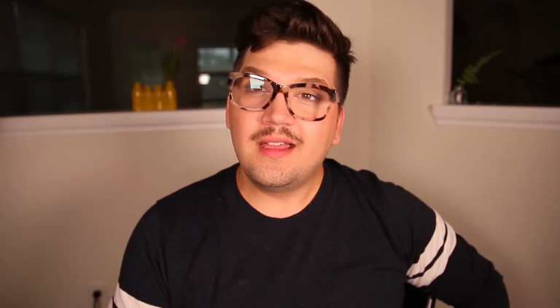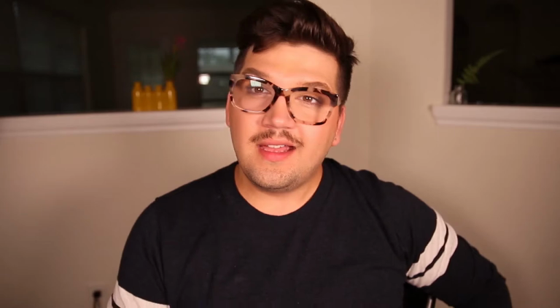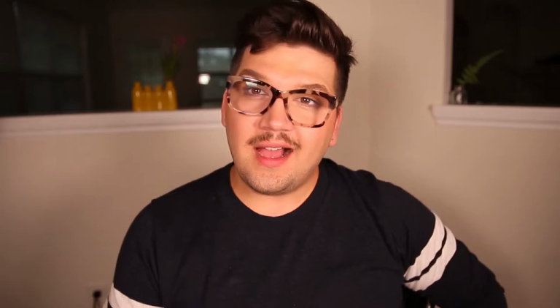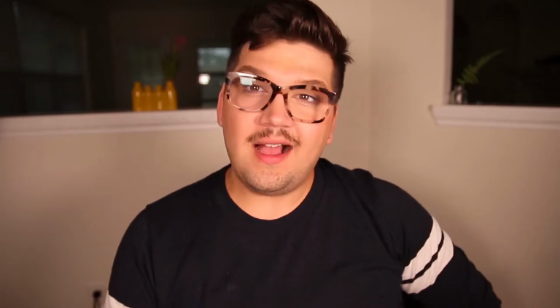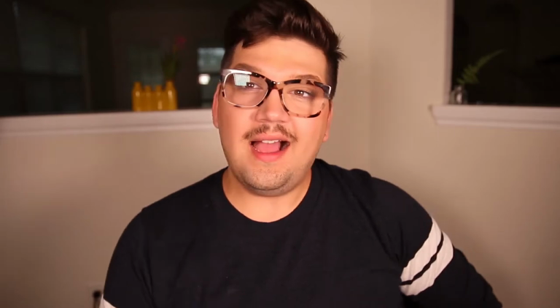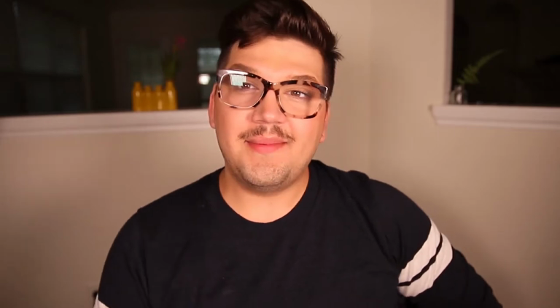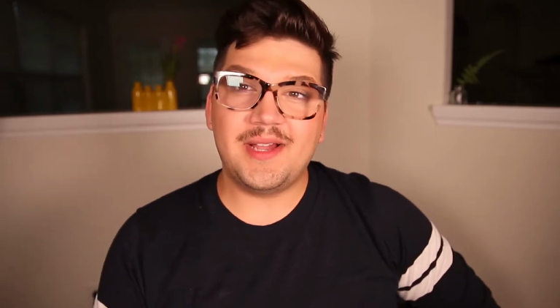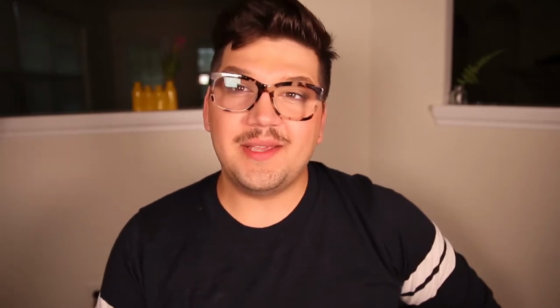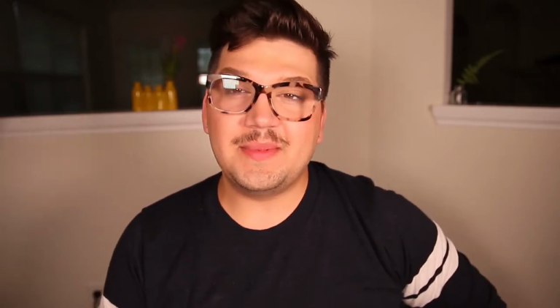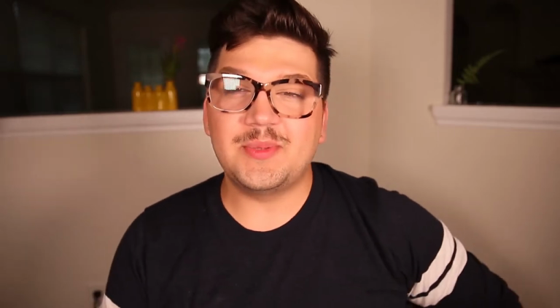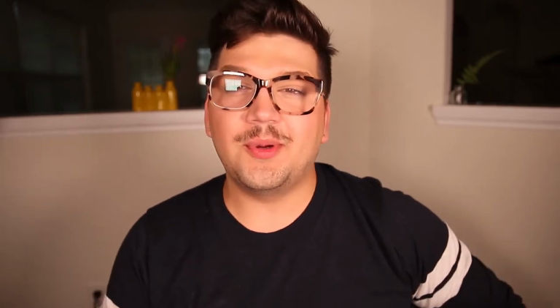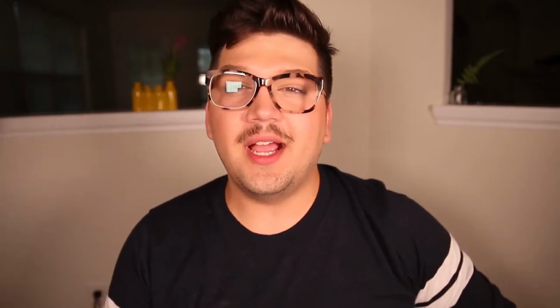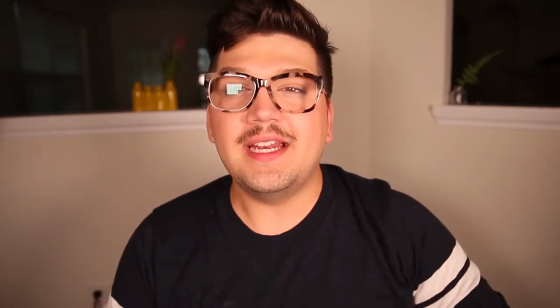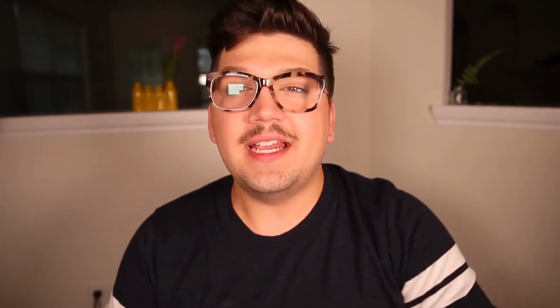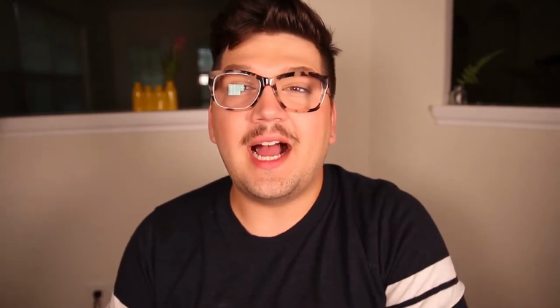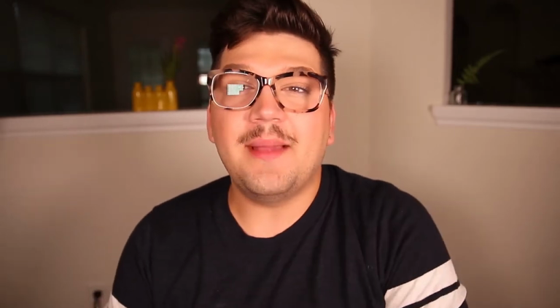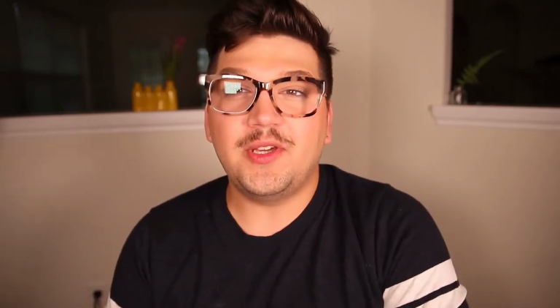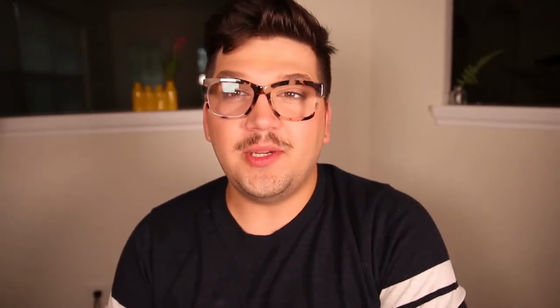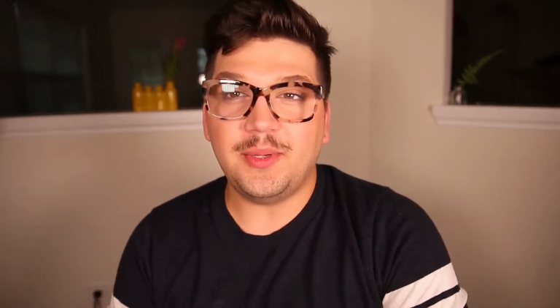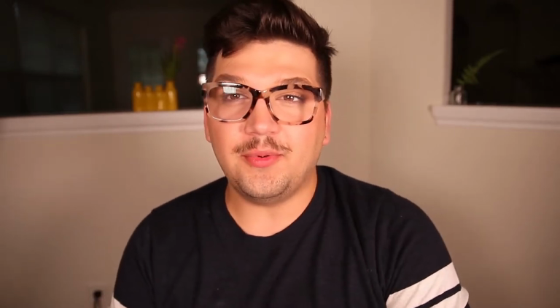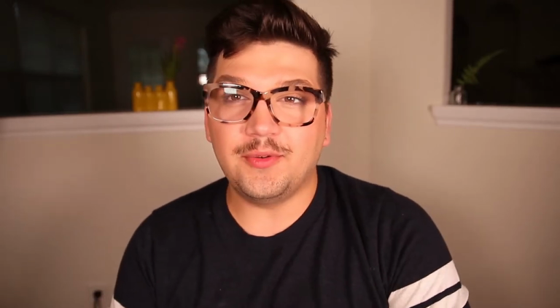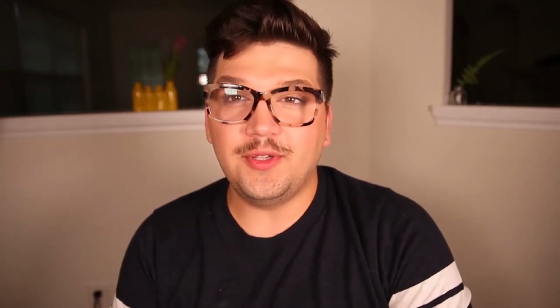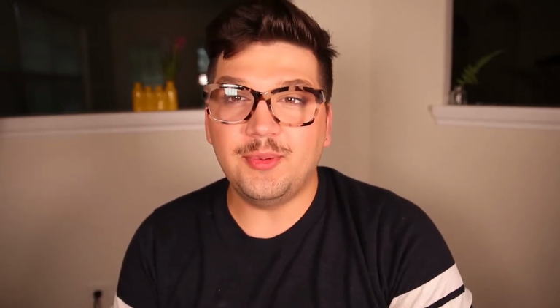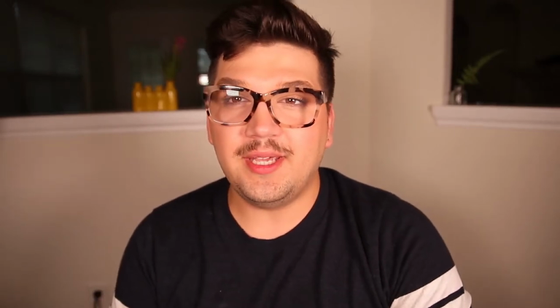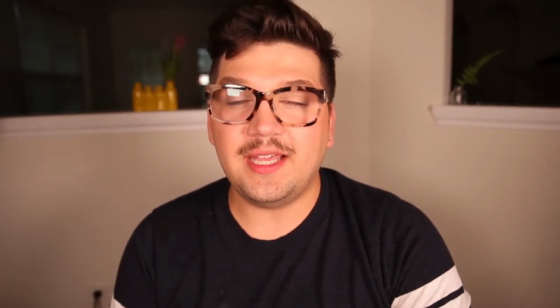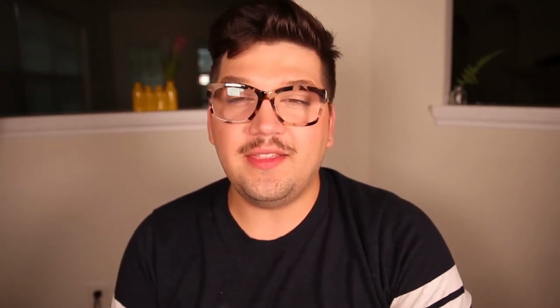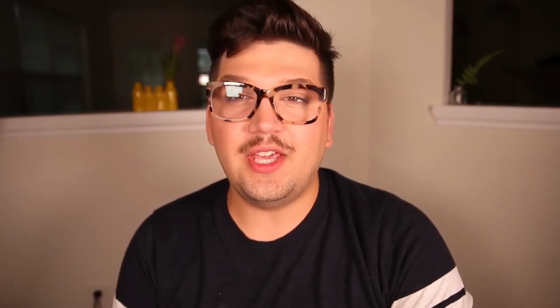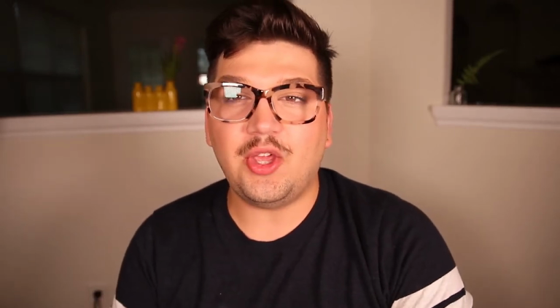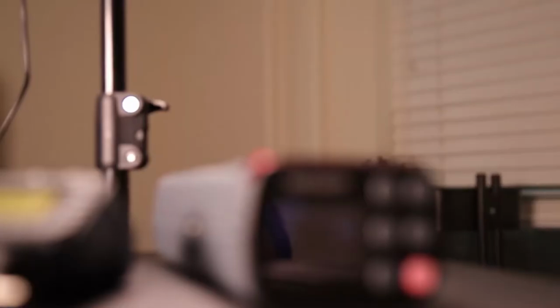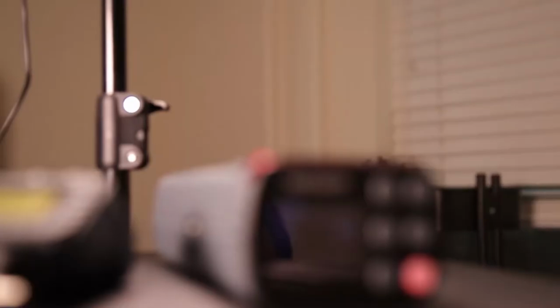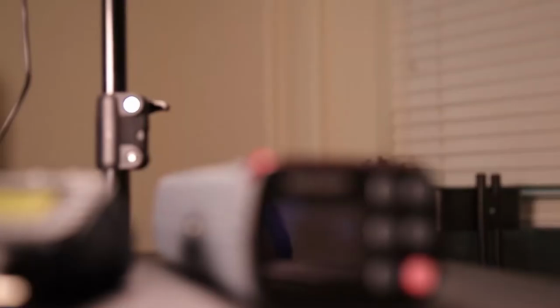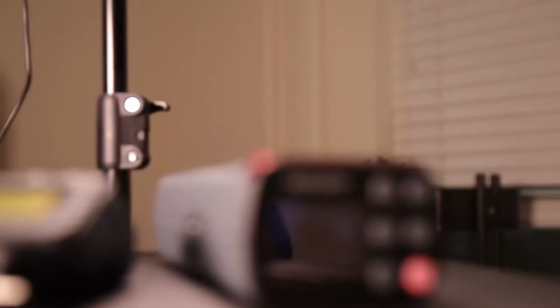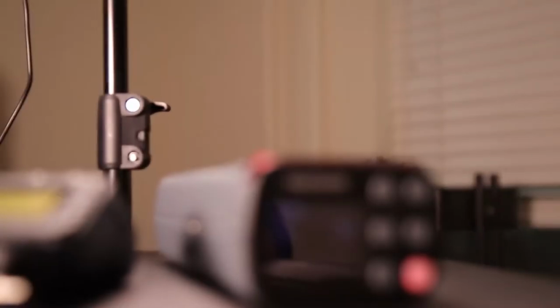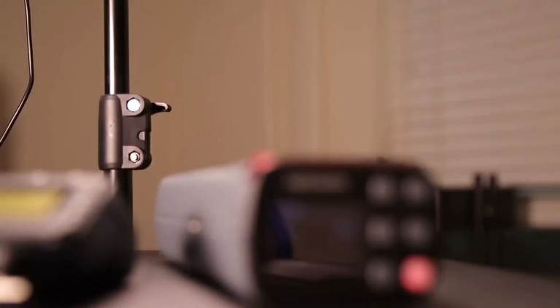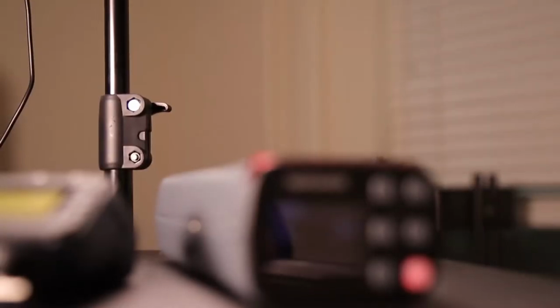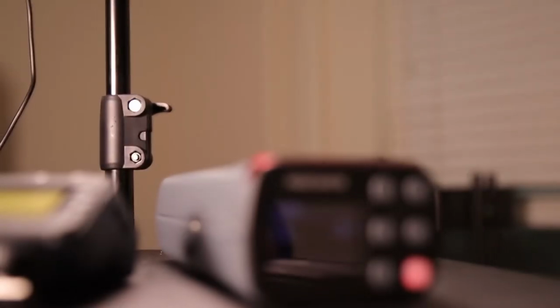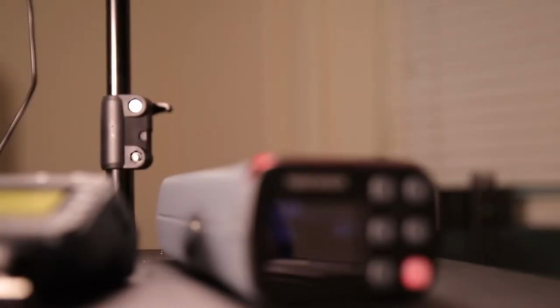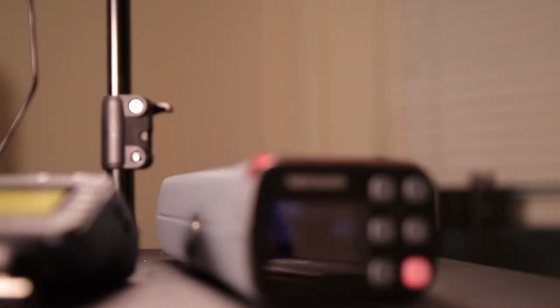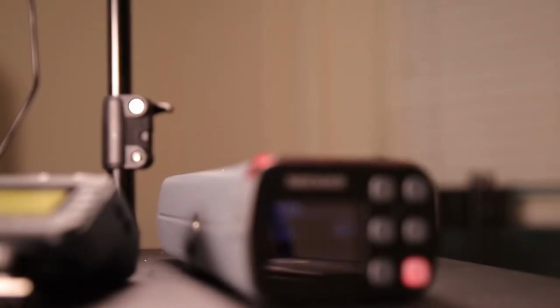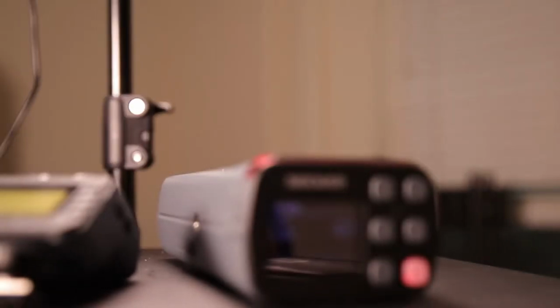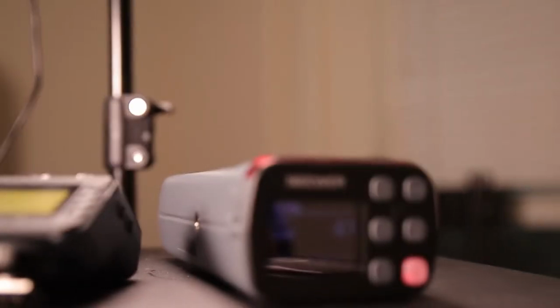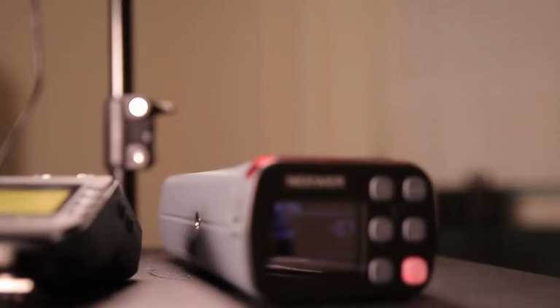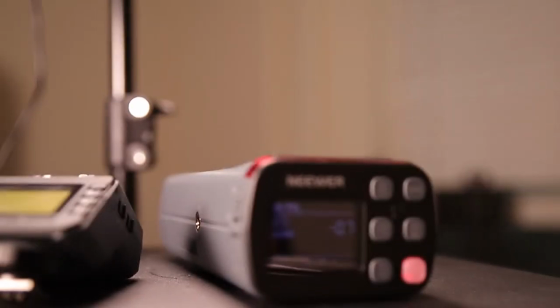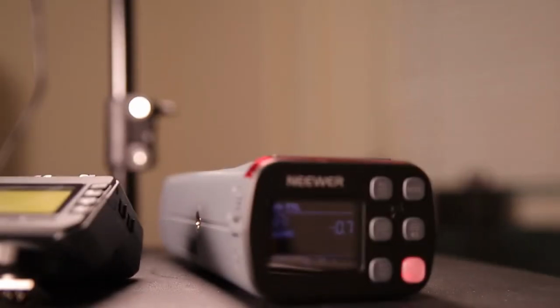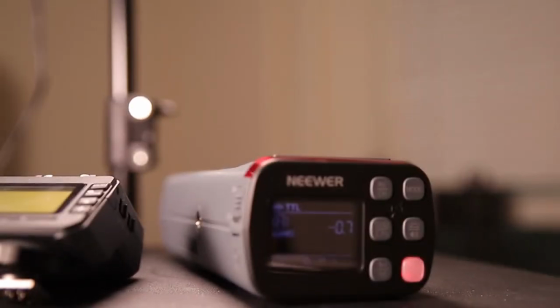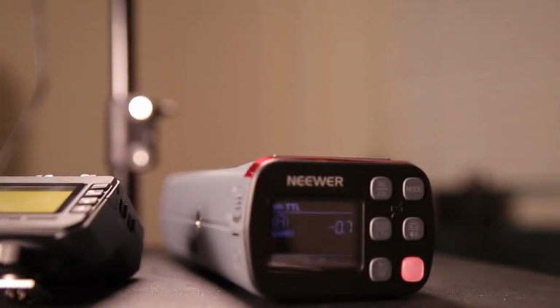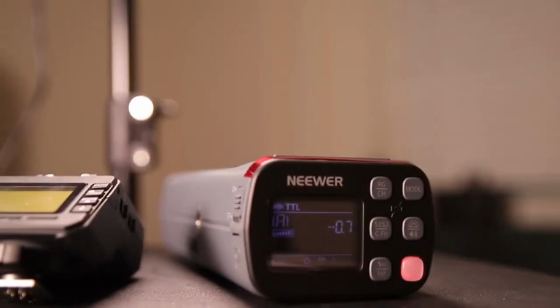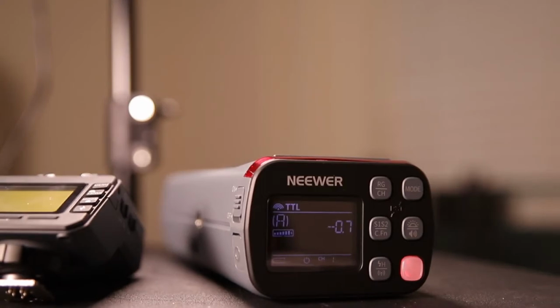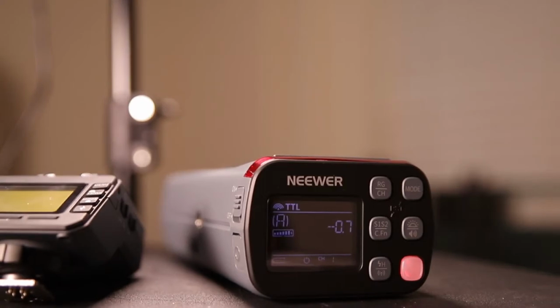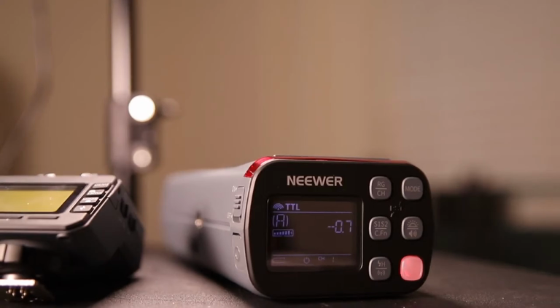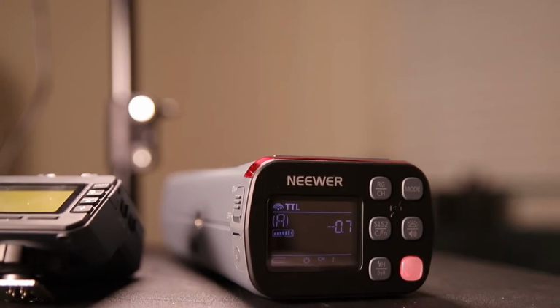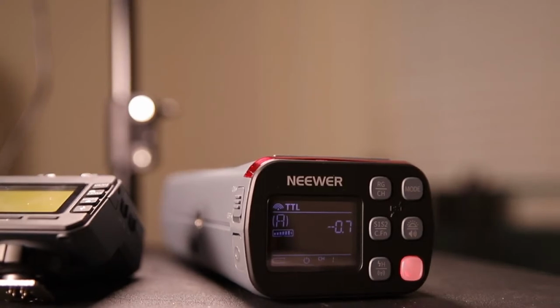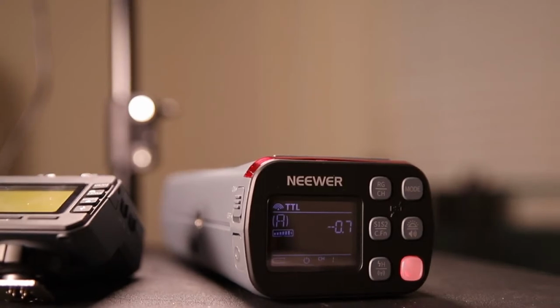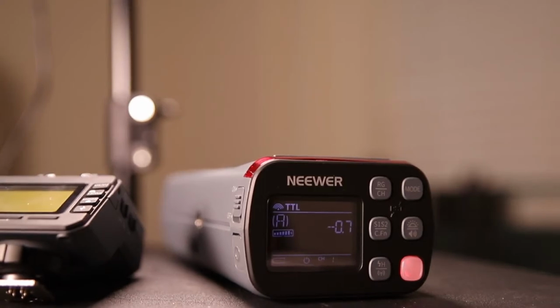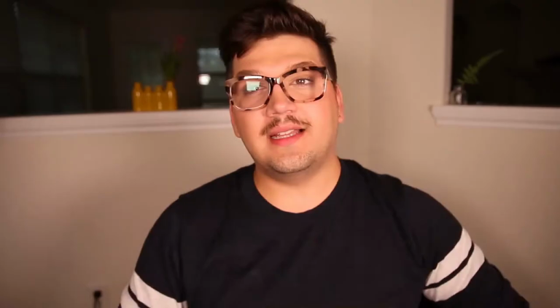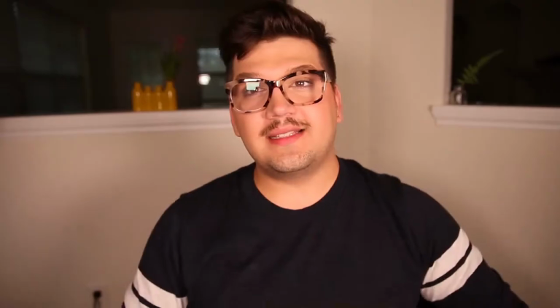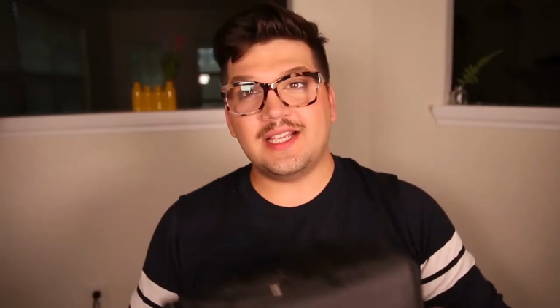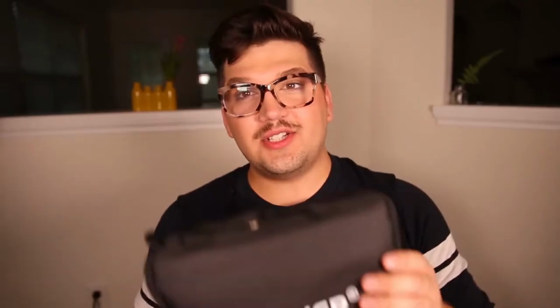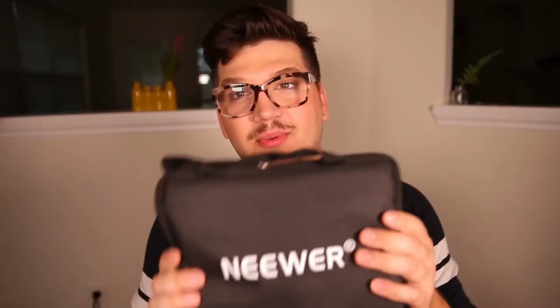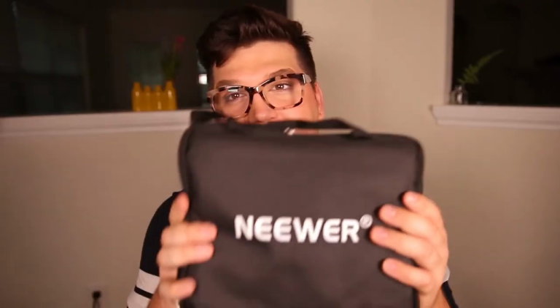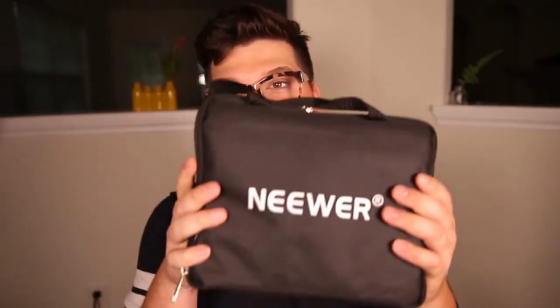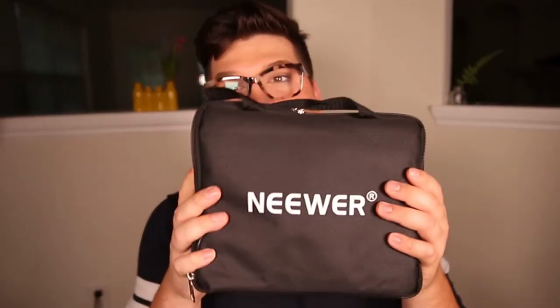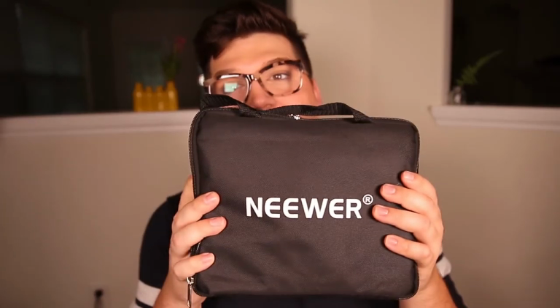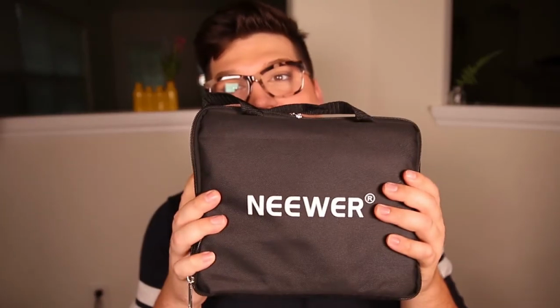Hi, my name is Brian and I'm going to be reviewing the Q3 Newer Portable Studio Strobe Light. Let's get to what's inside.